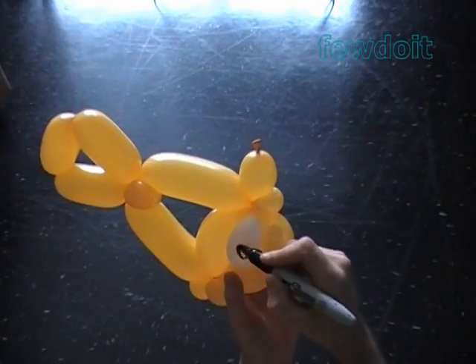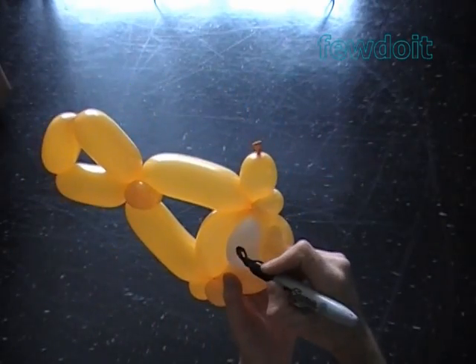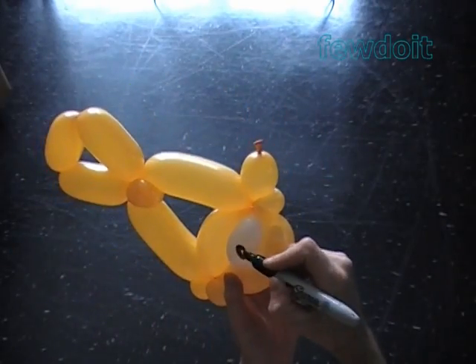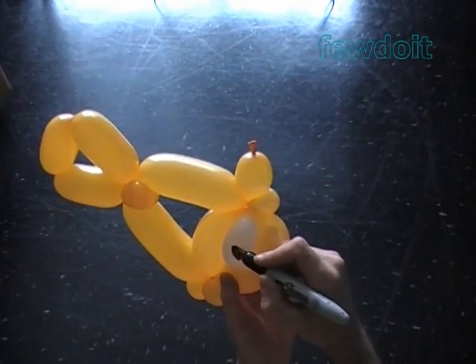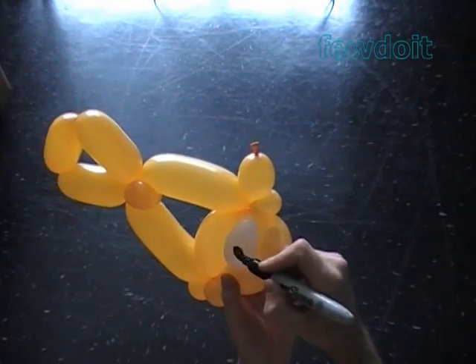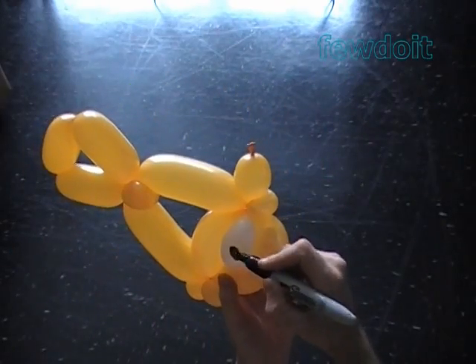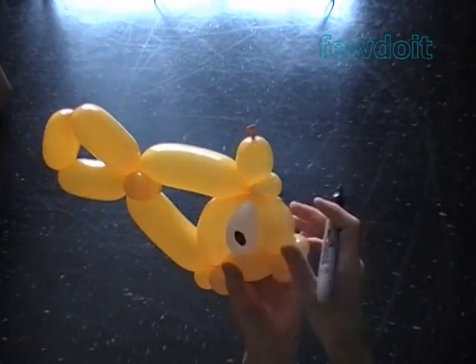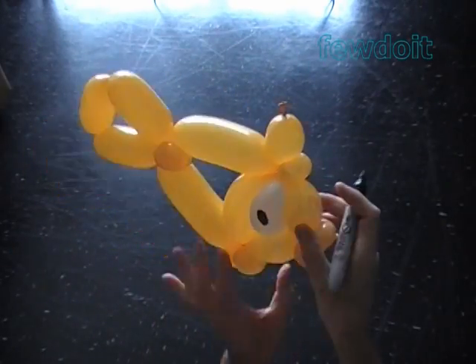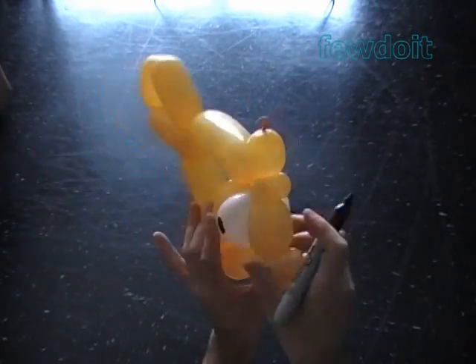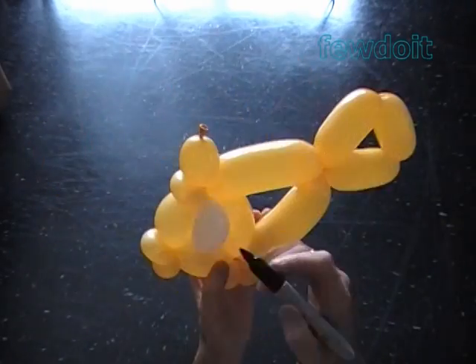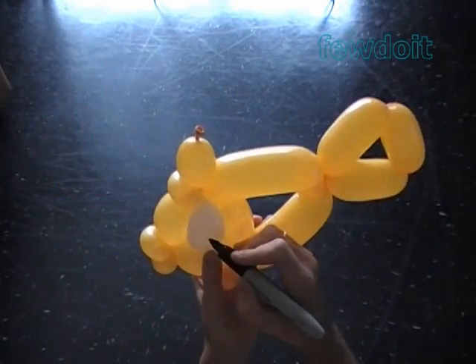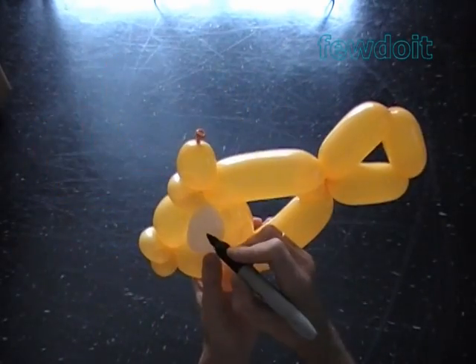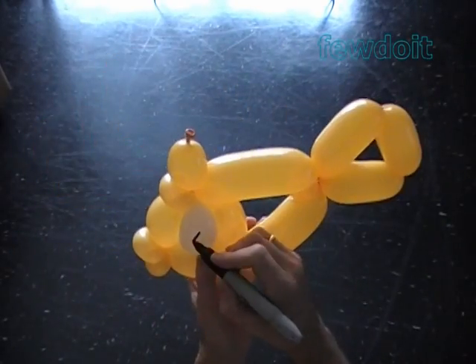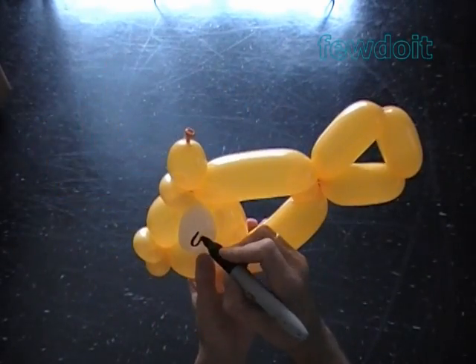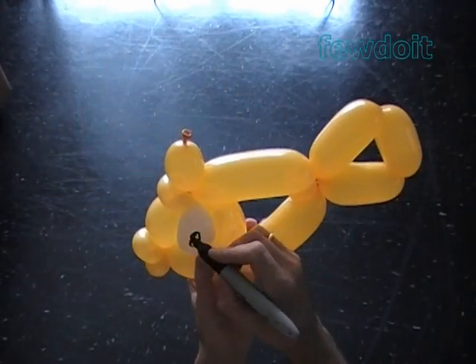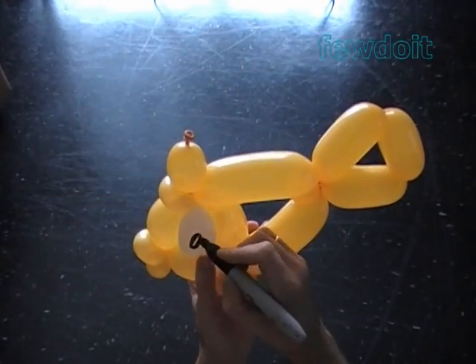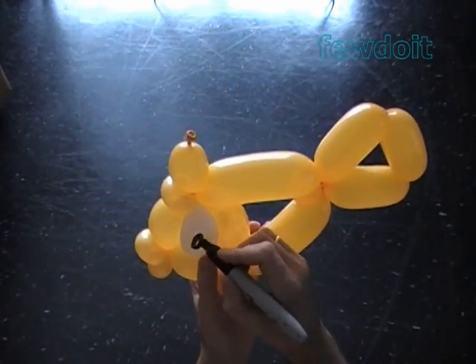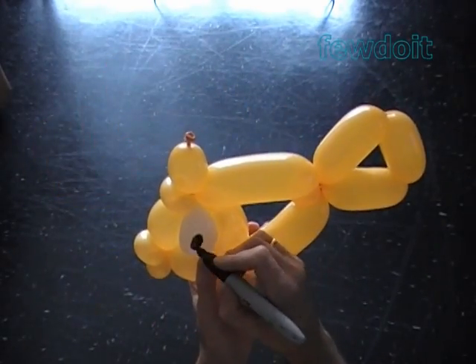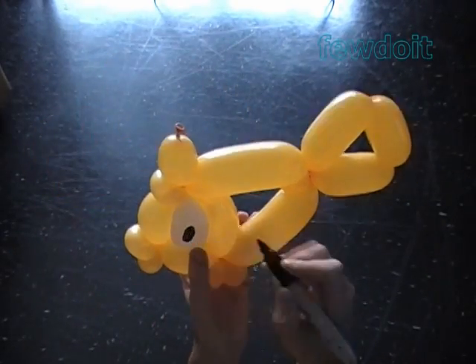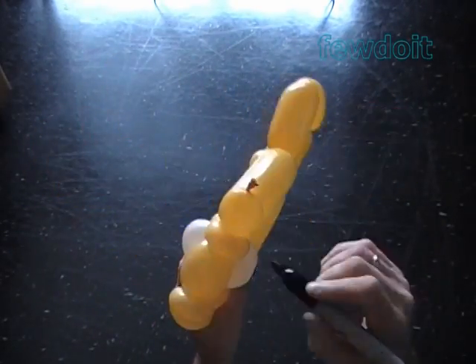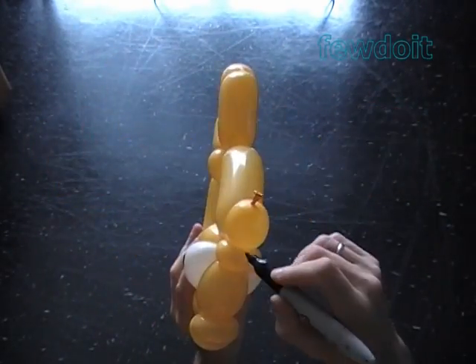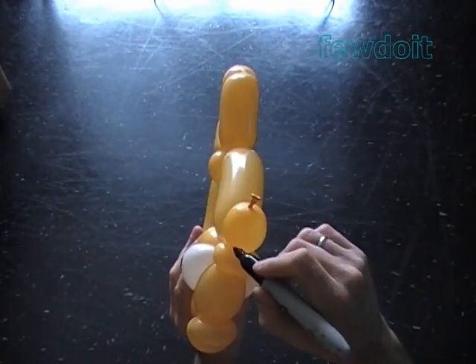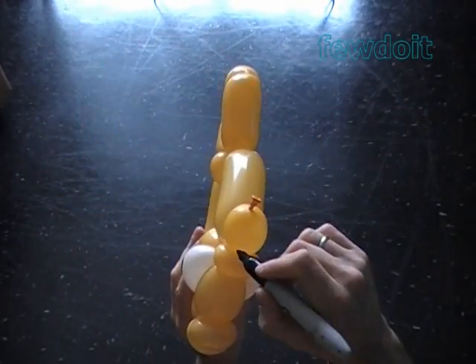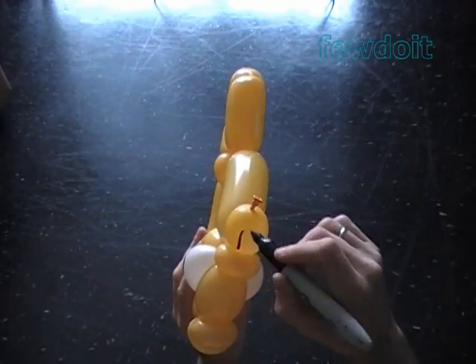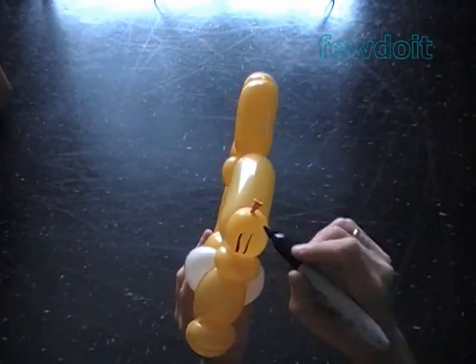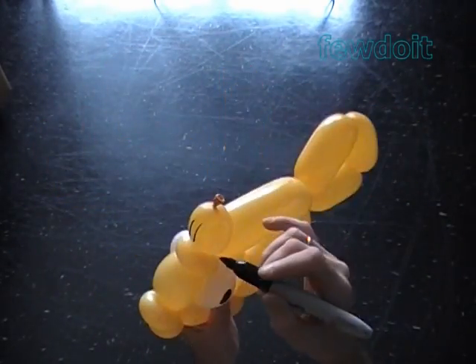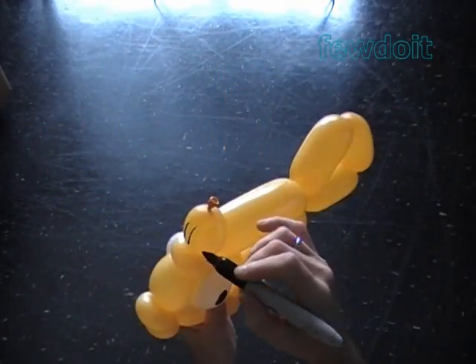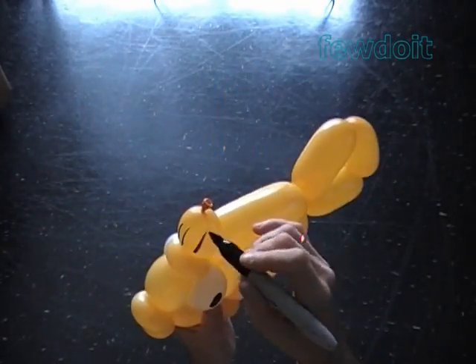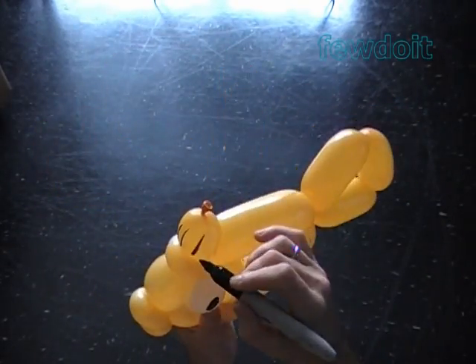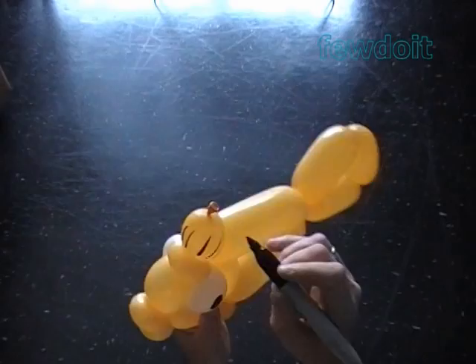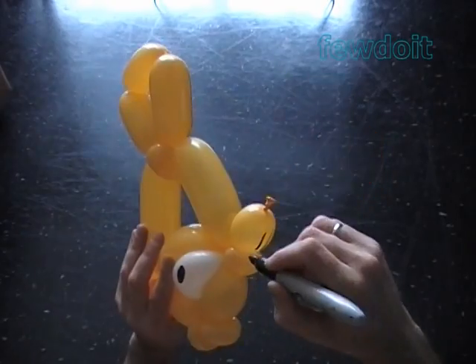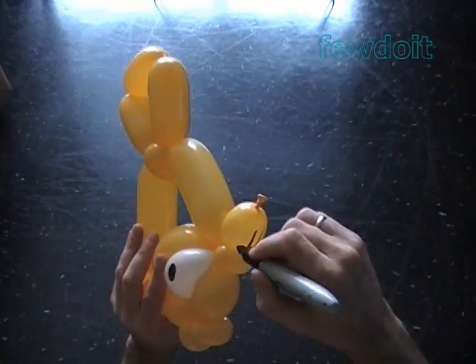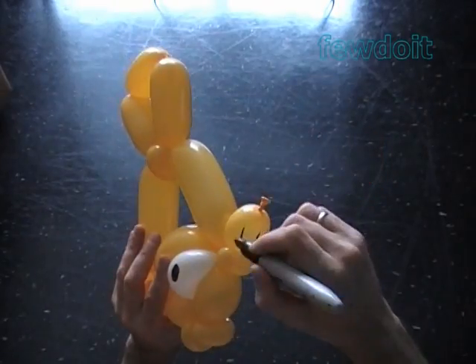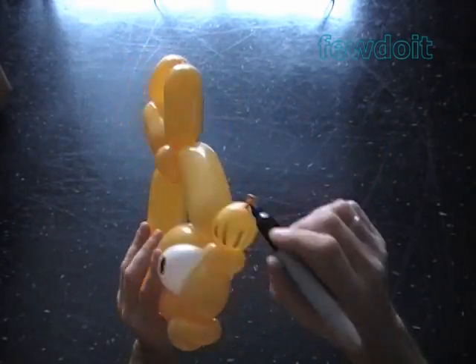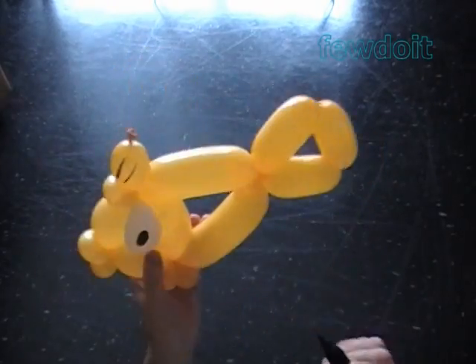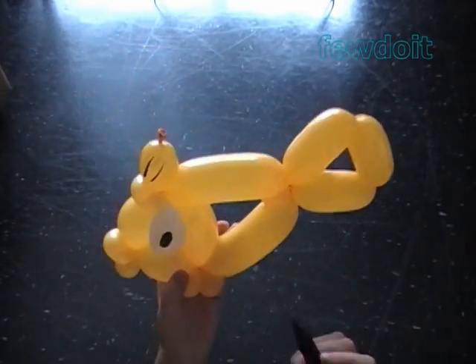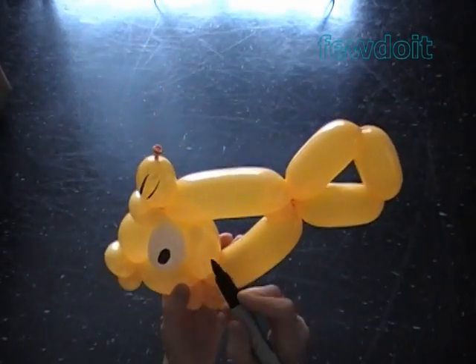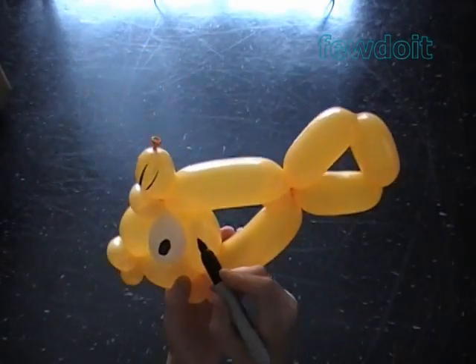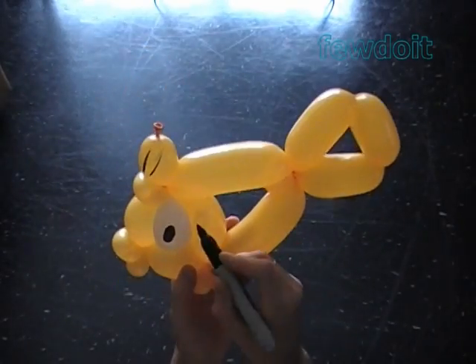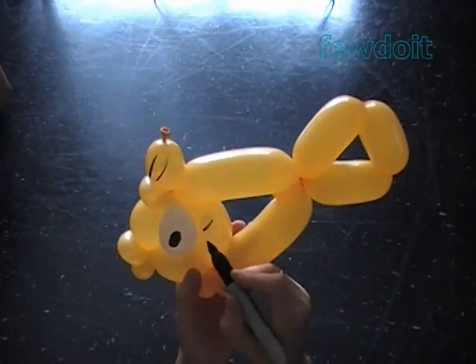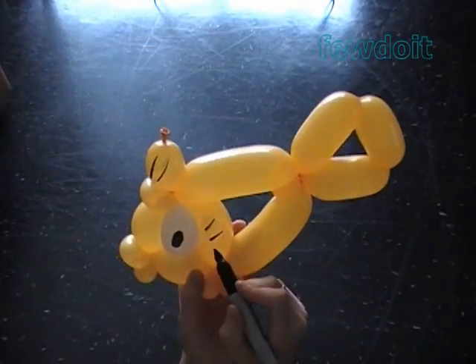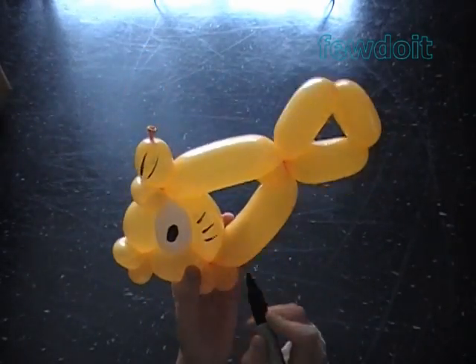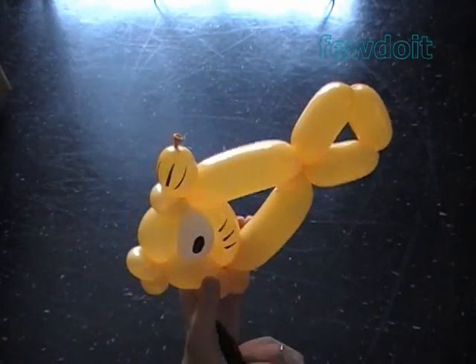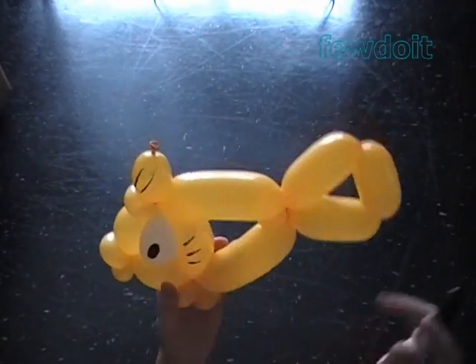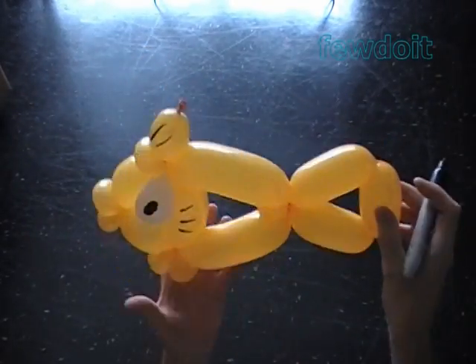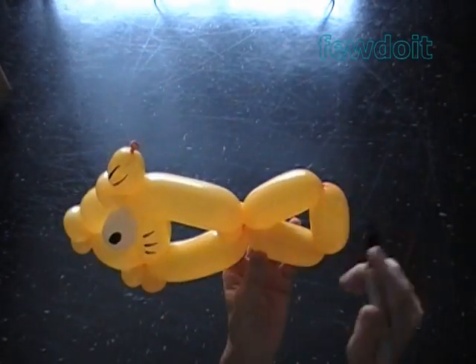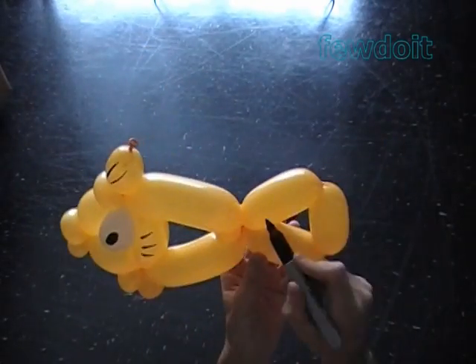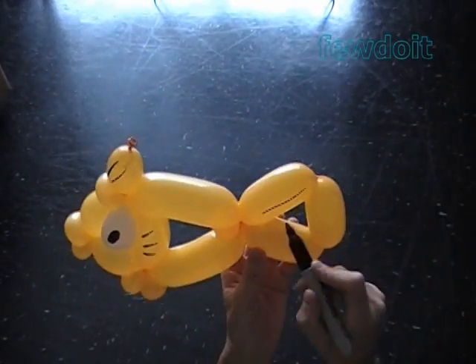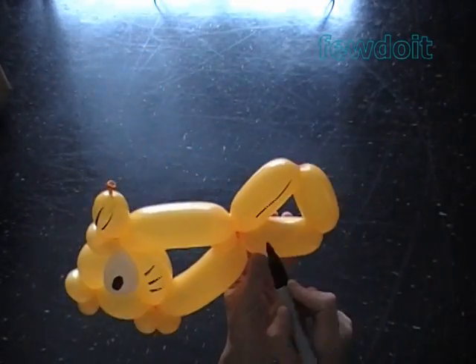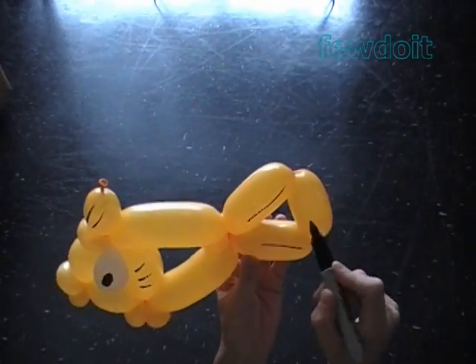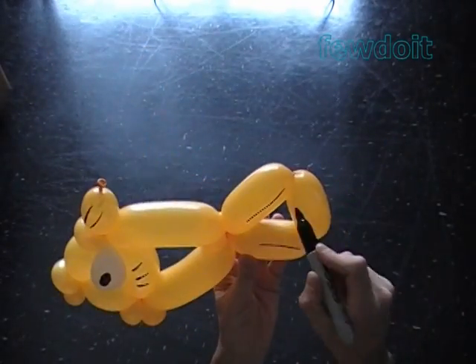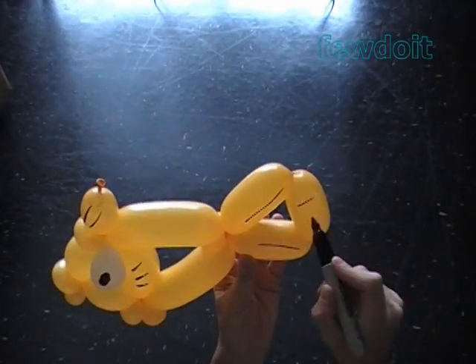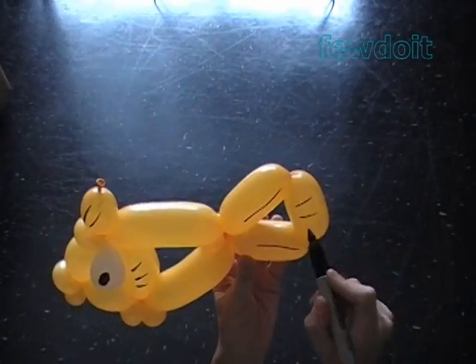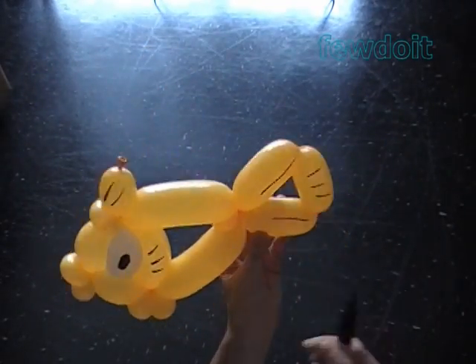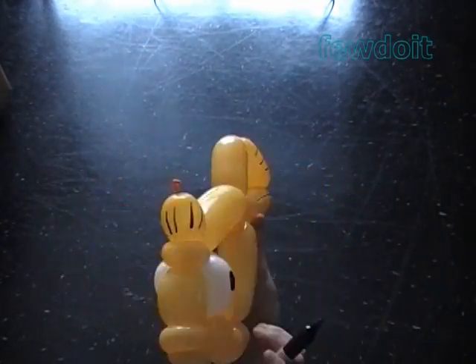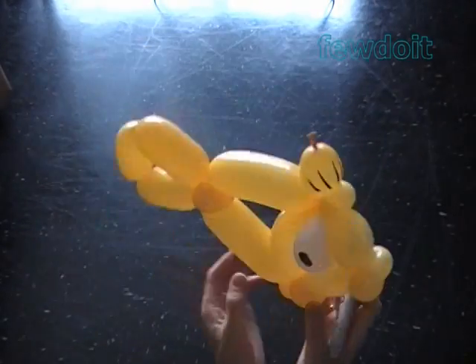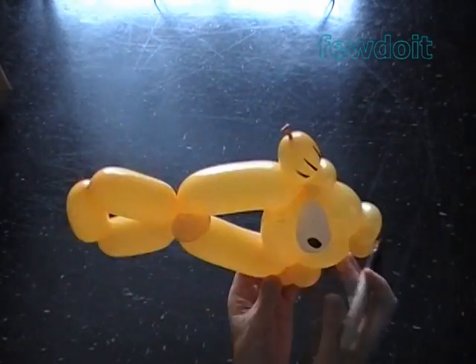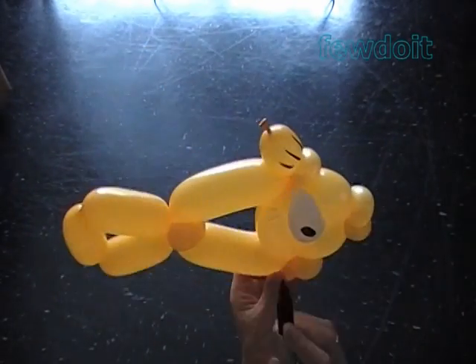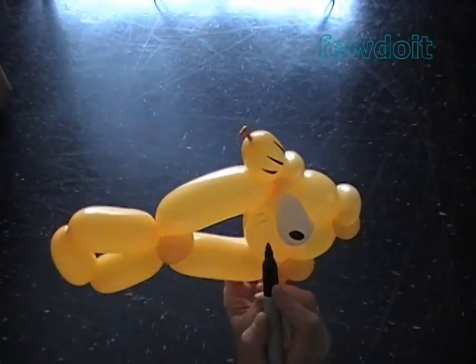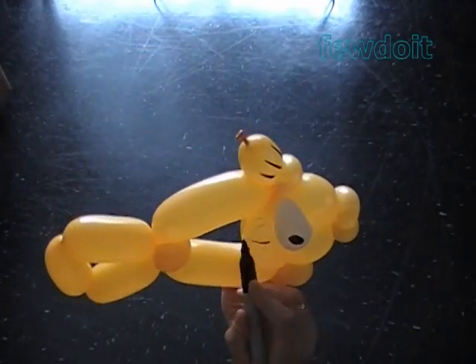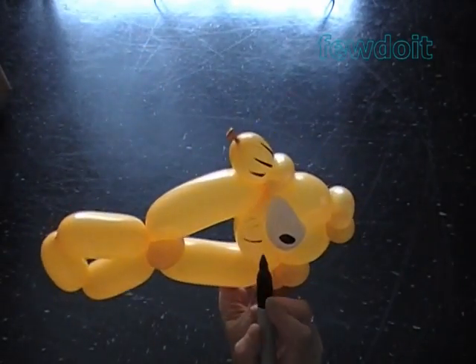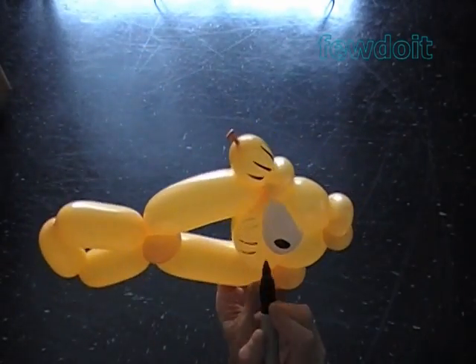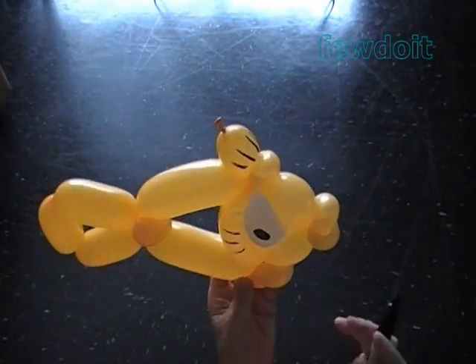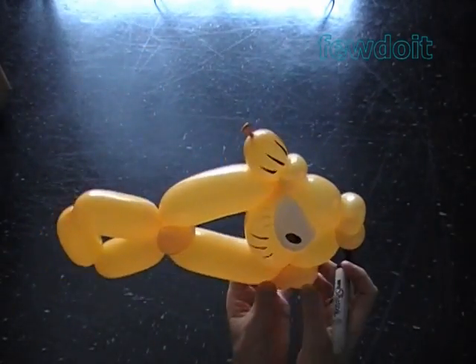Once again I'm using a black permanent marker to draw eyes, fins, and tail.